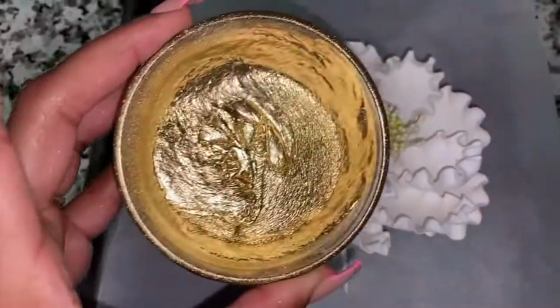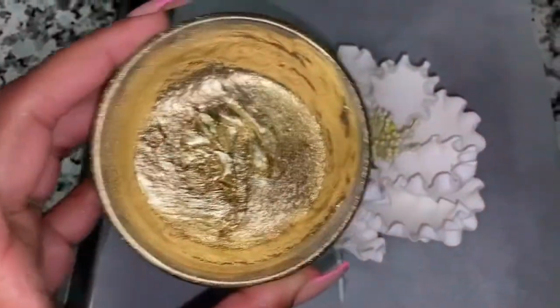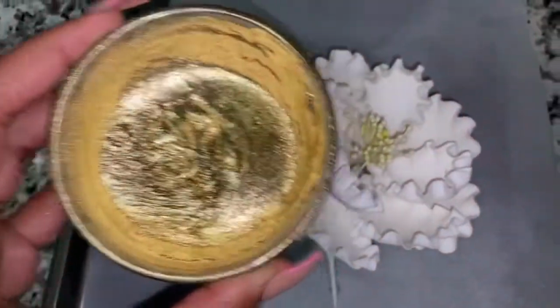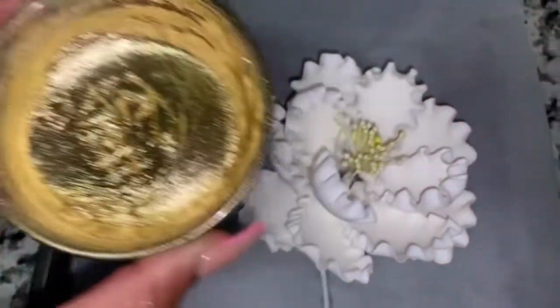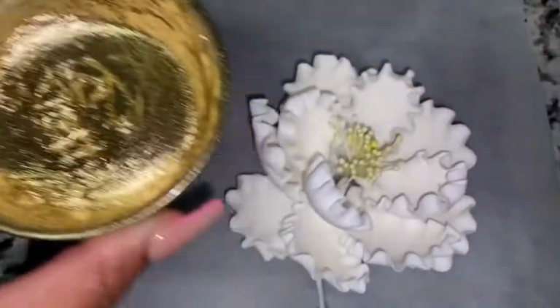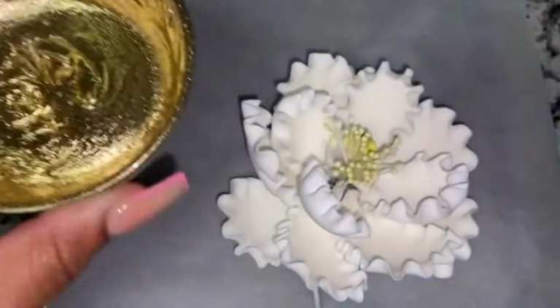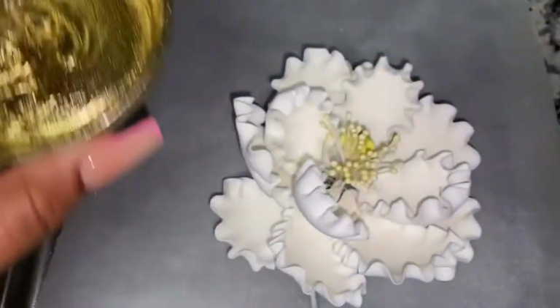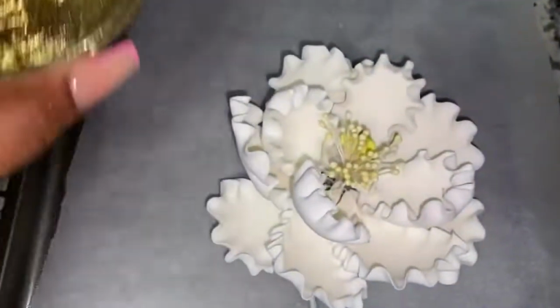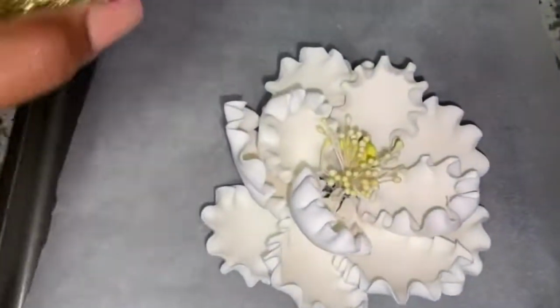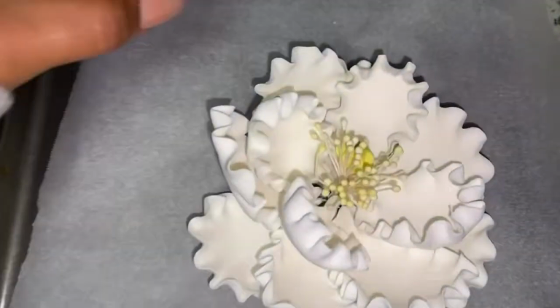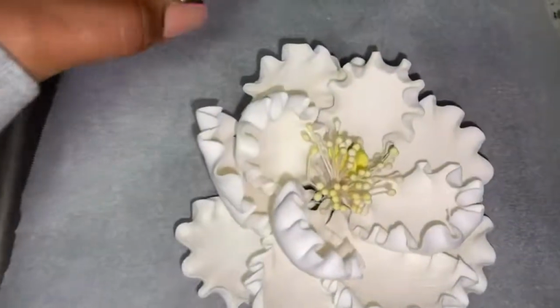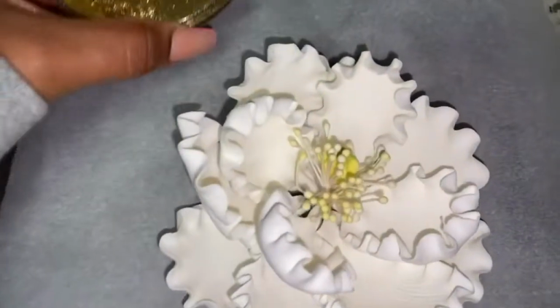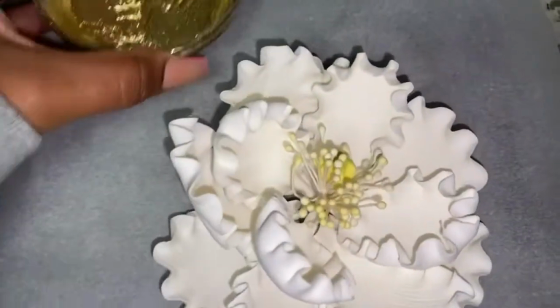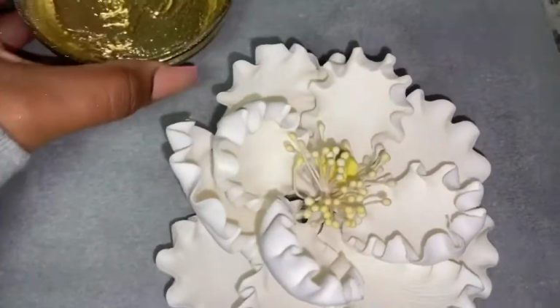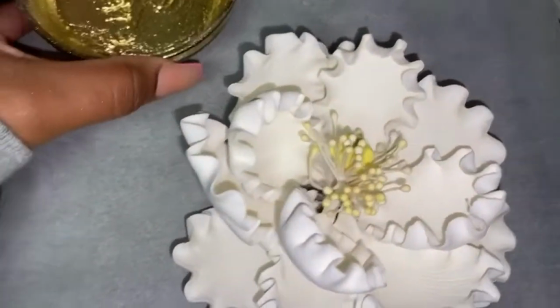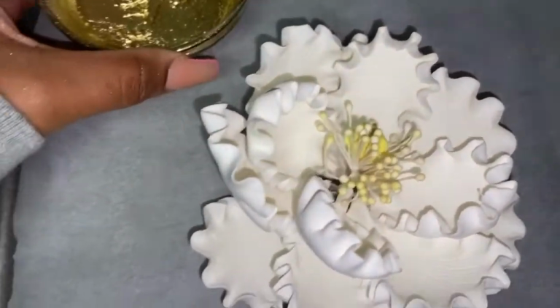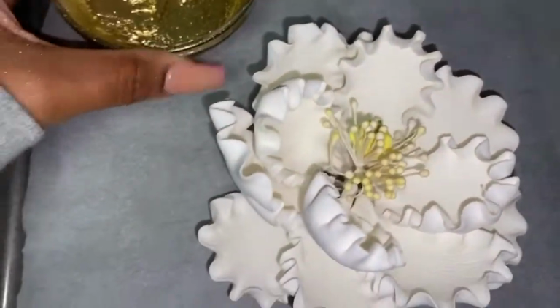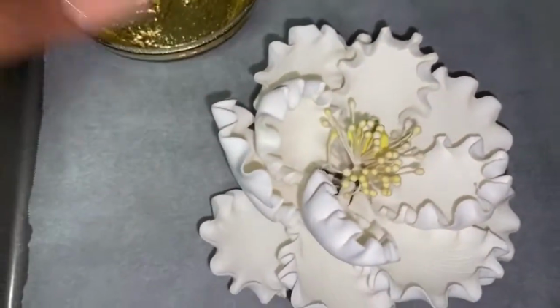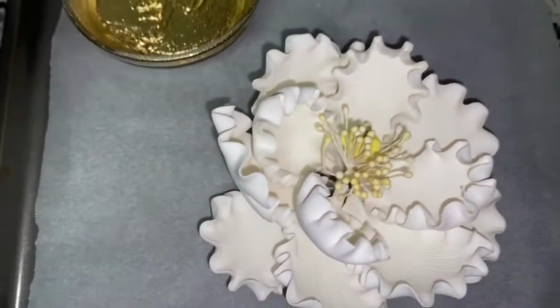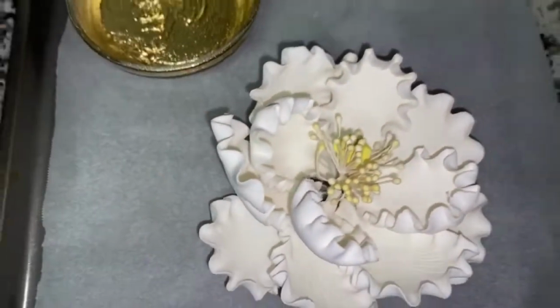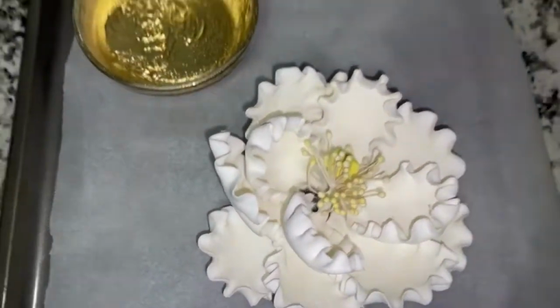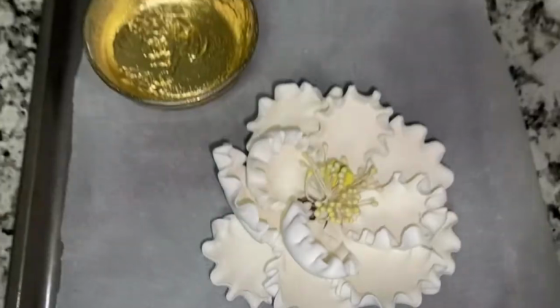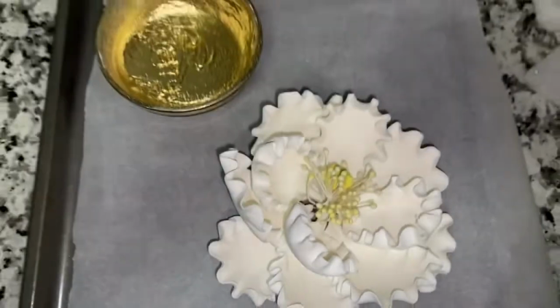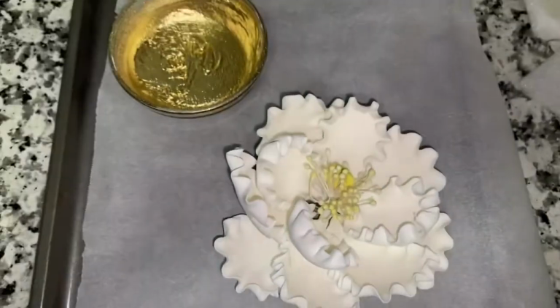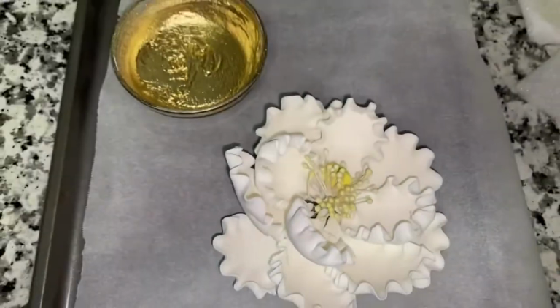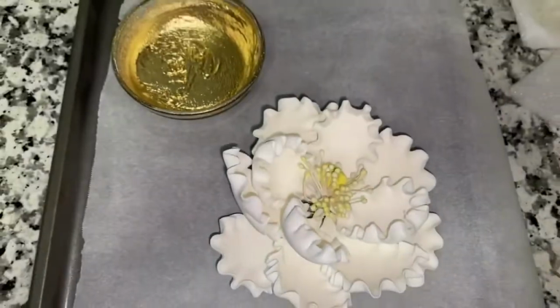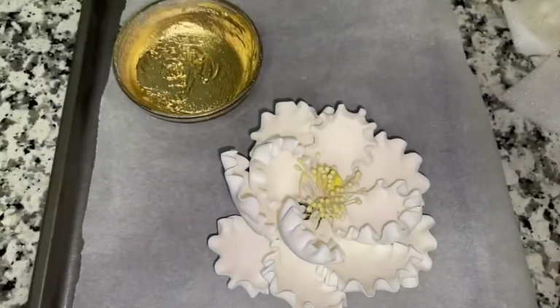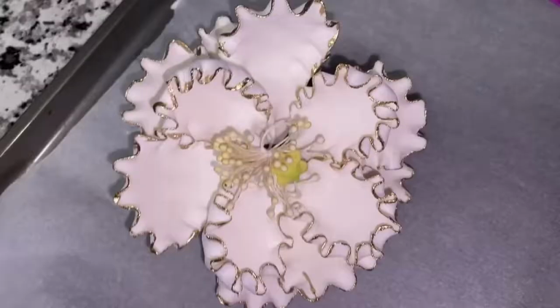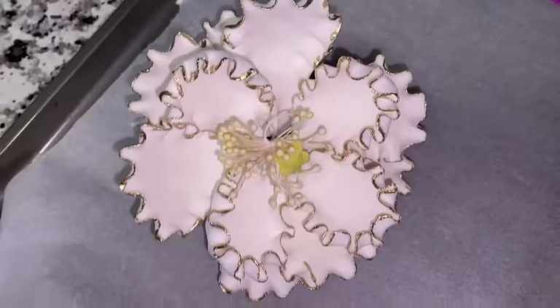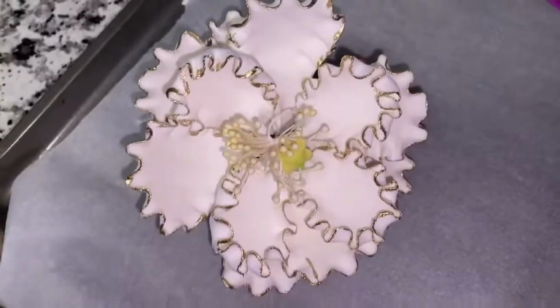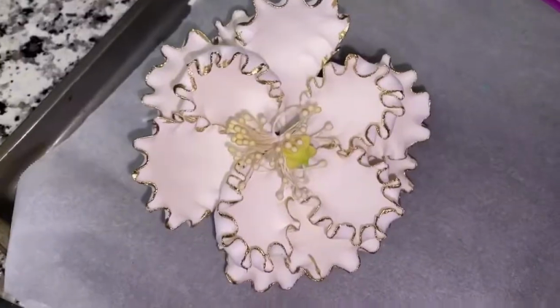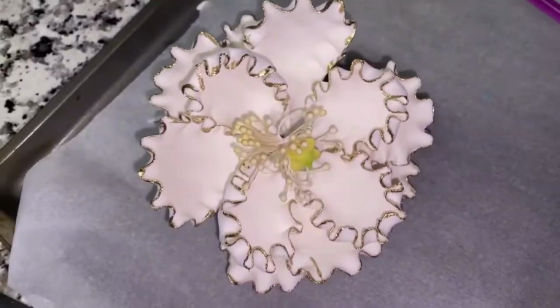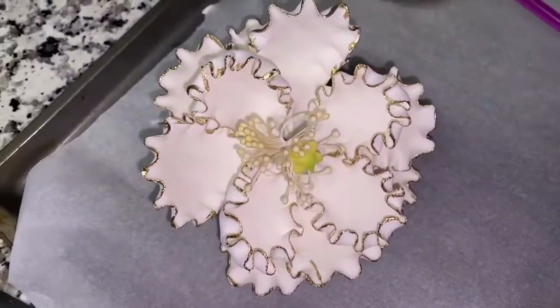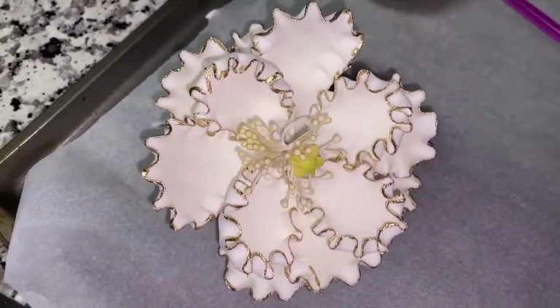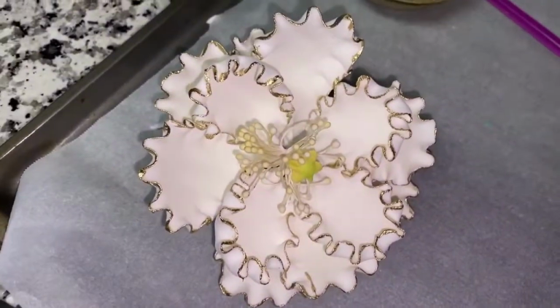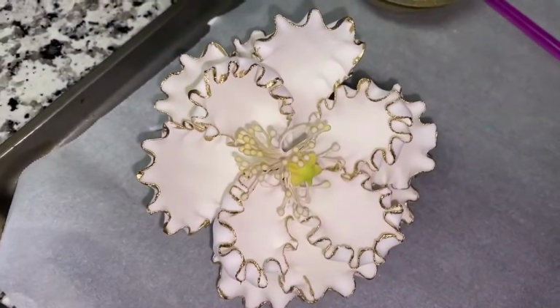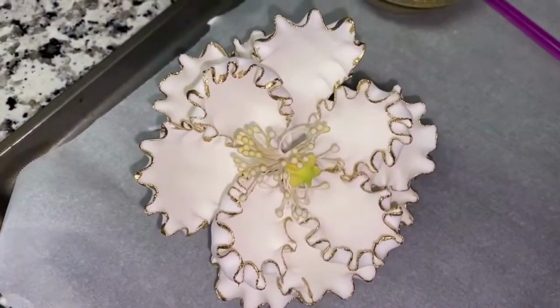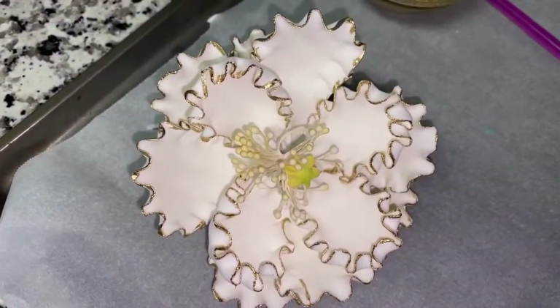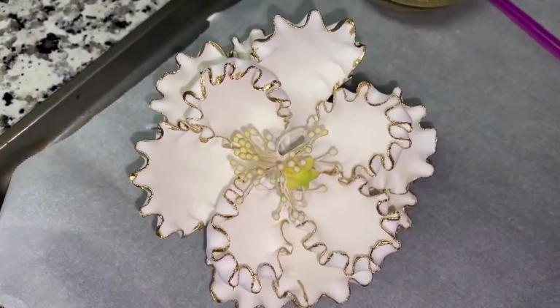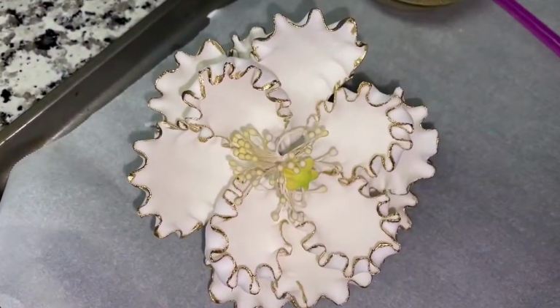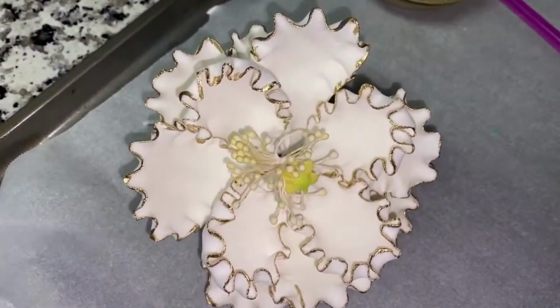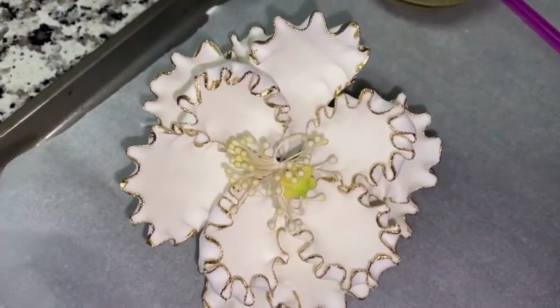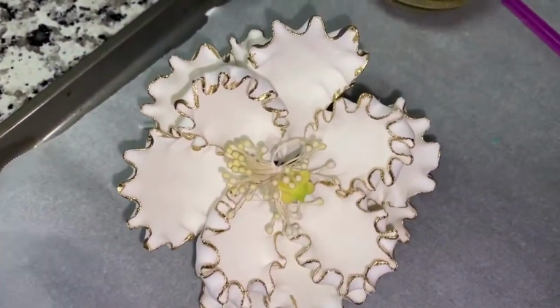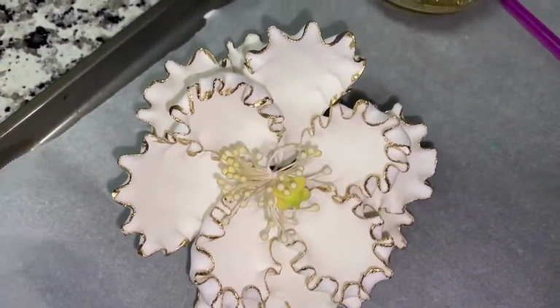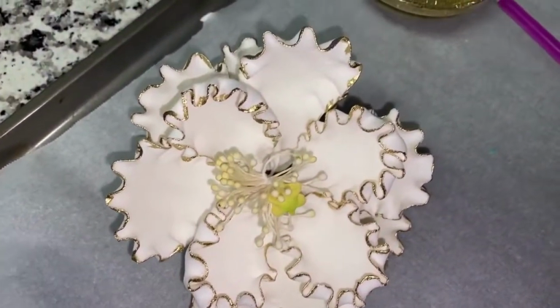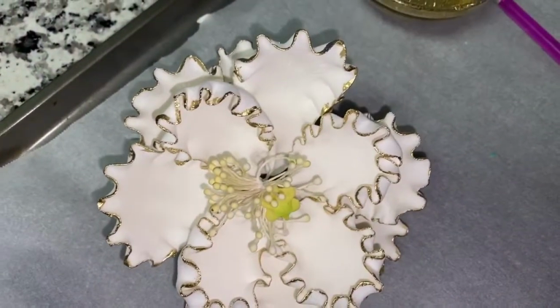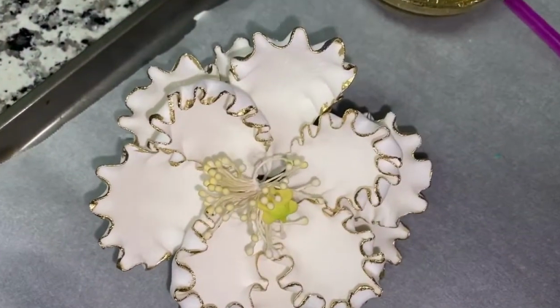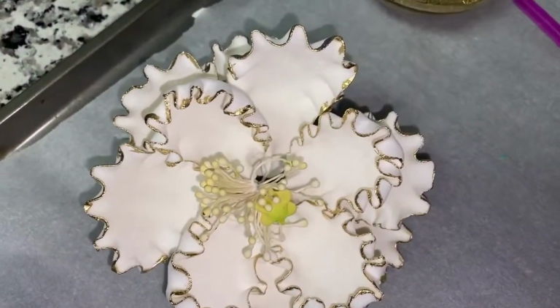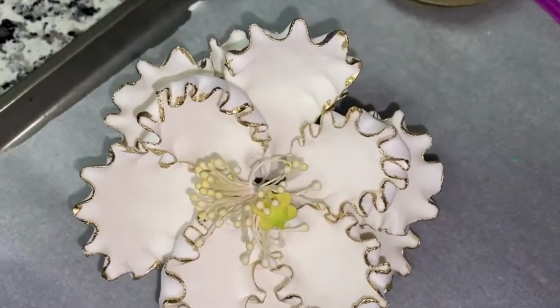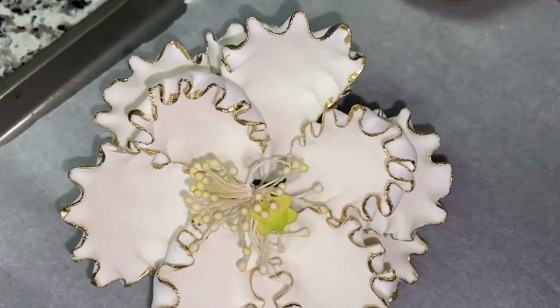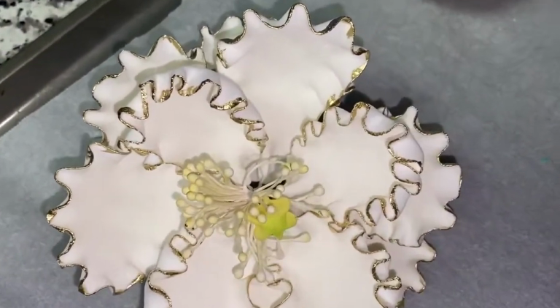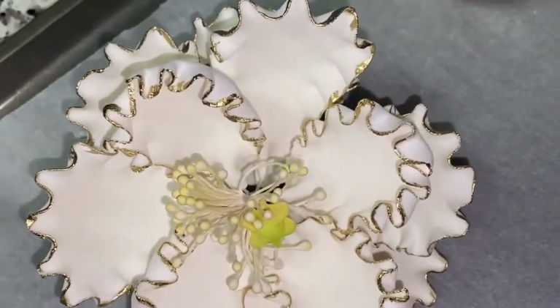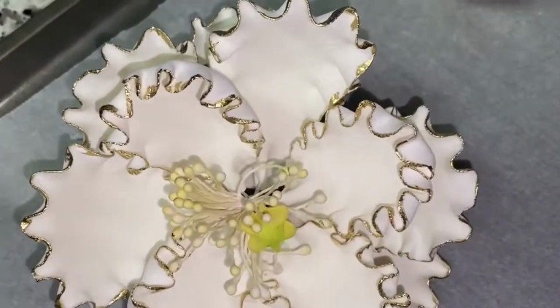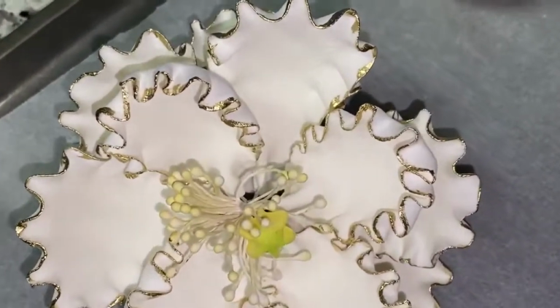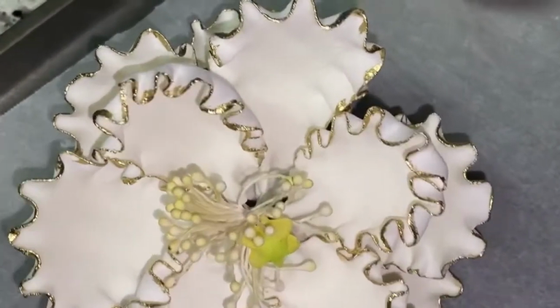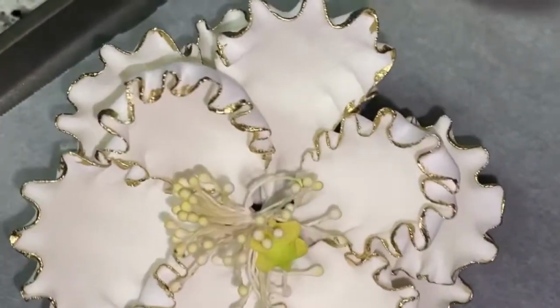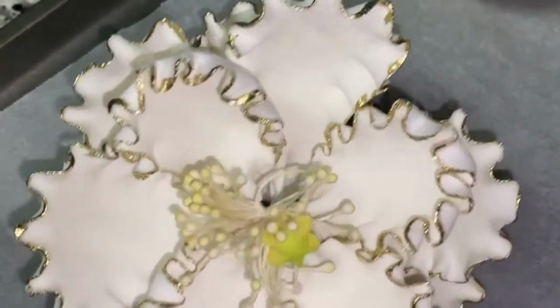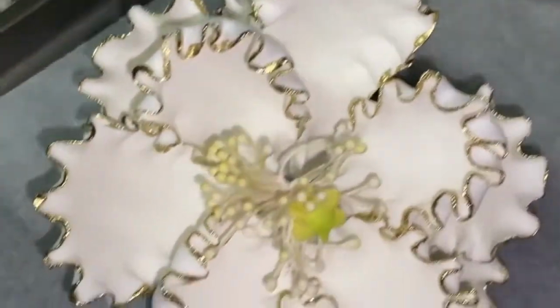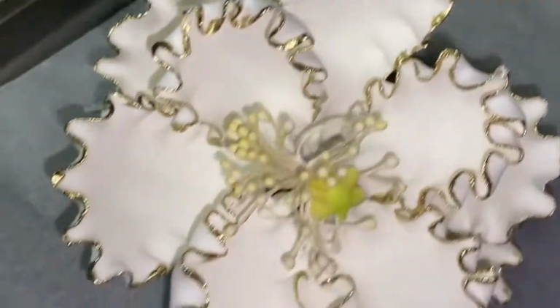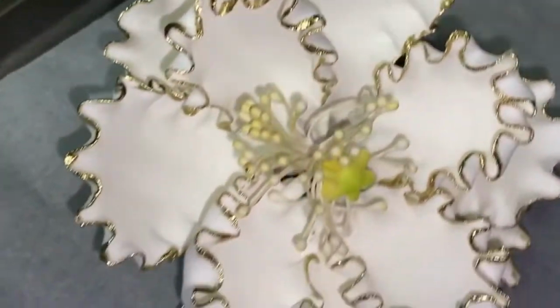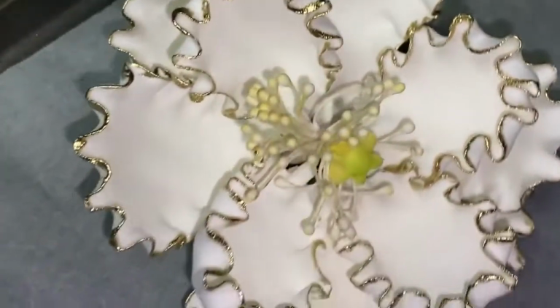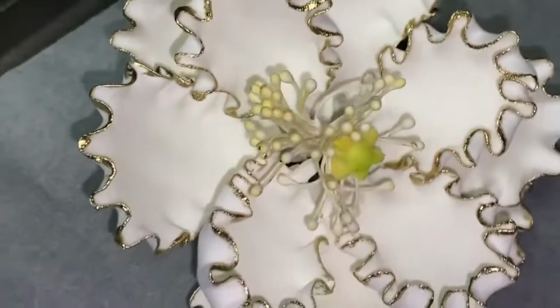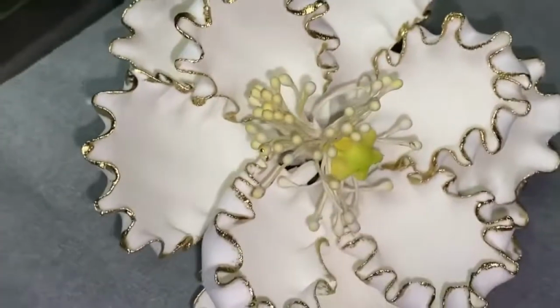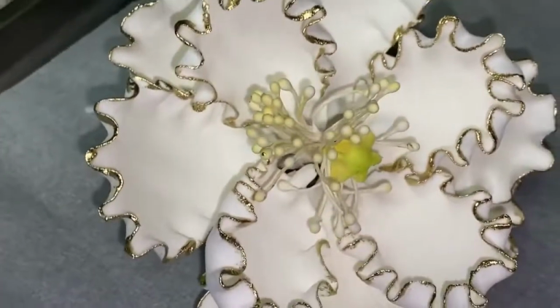I made this paint for a white peony — just wanted to get the tips done. It's for a cake coming up, so stay tuned!